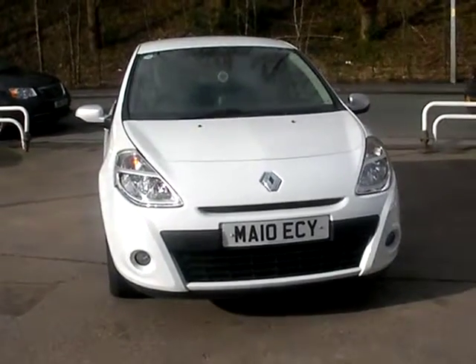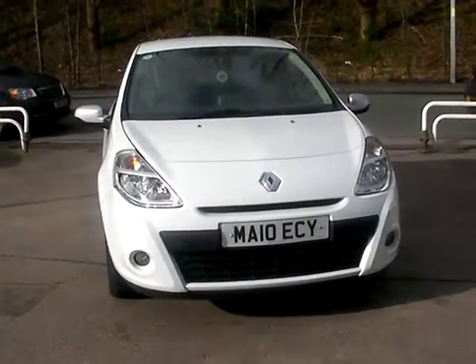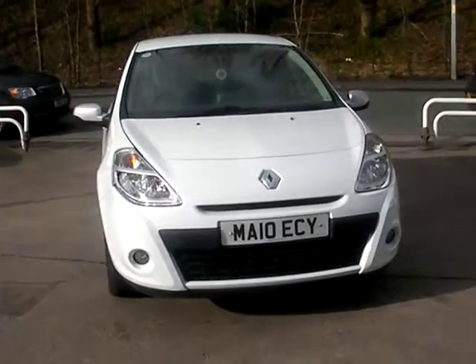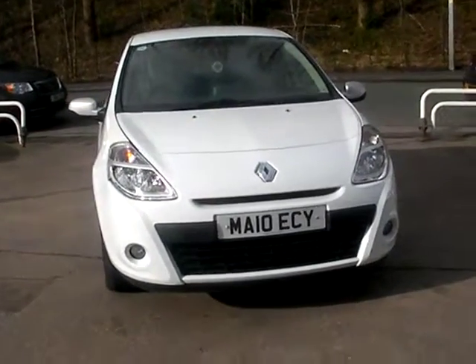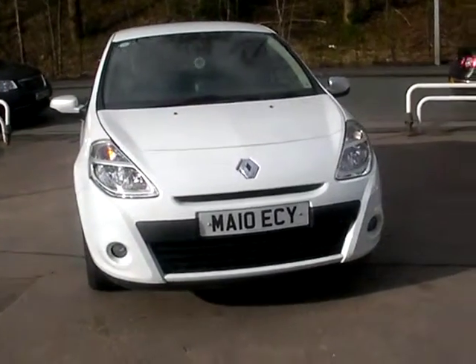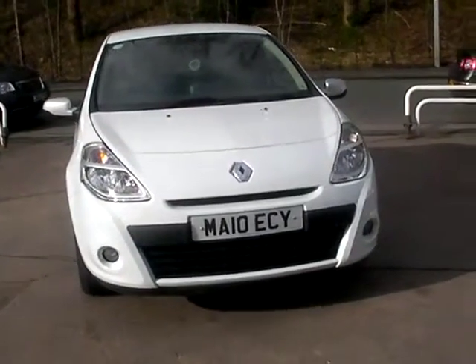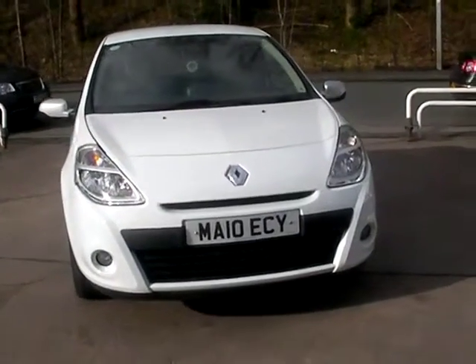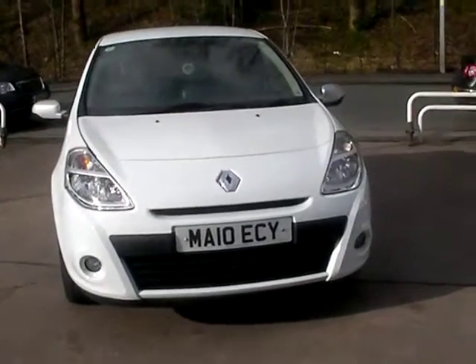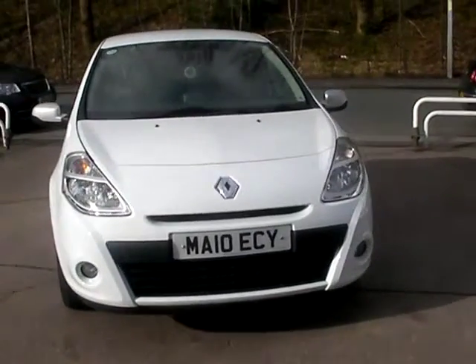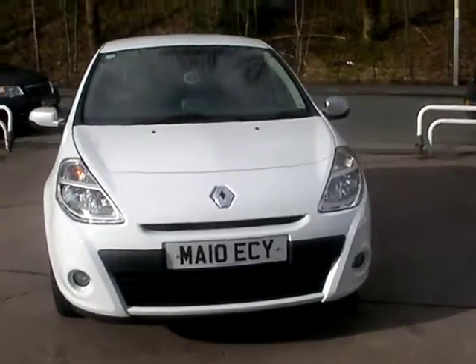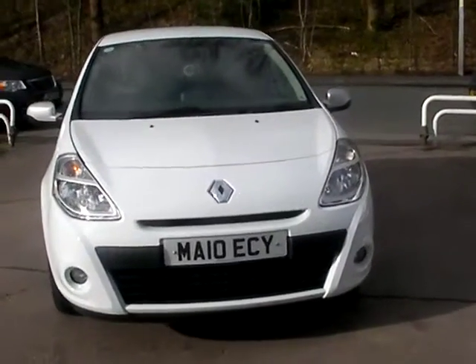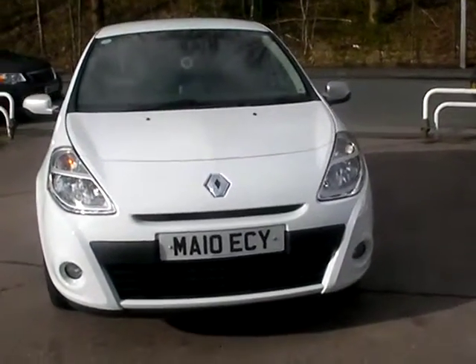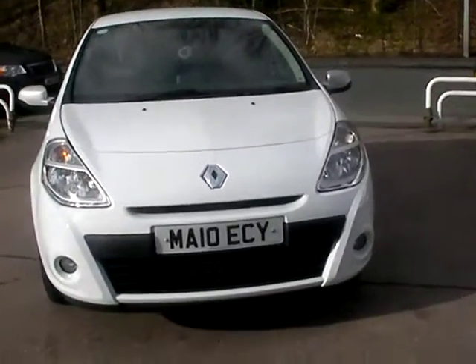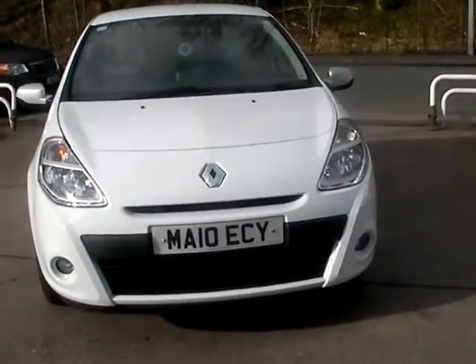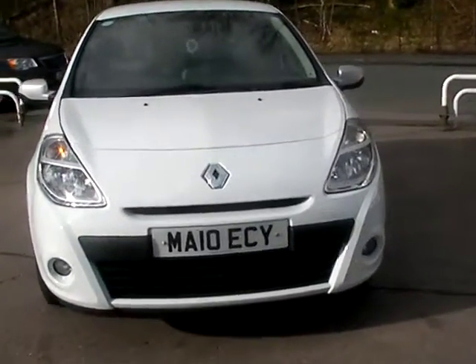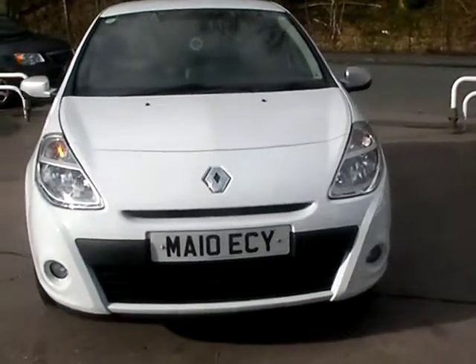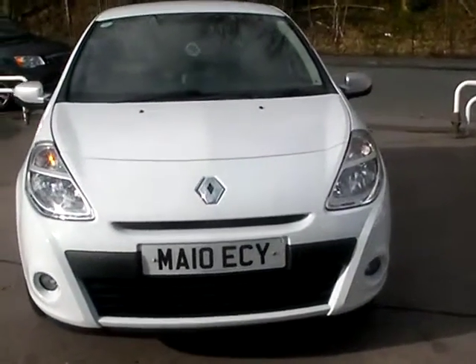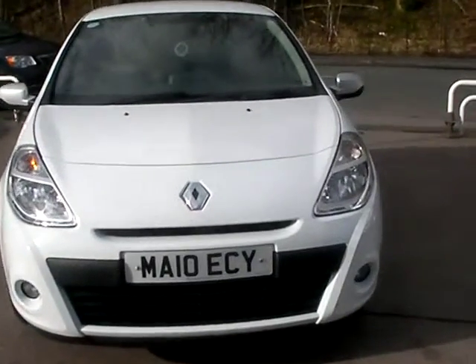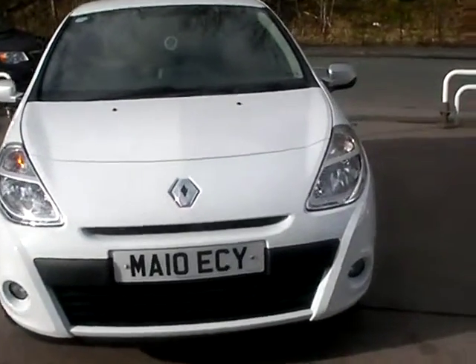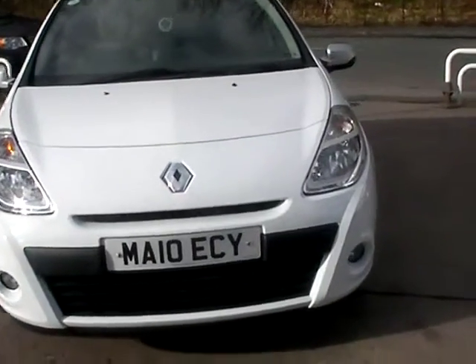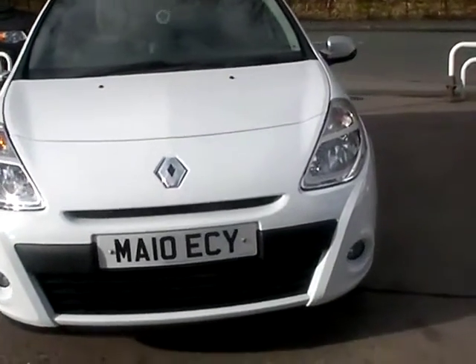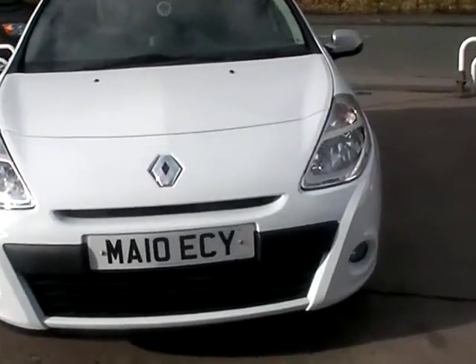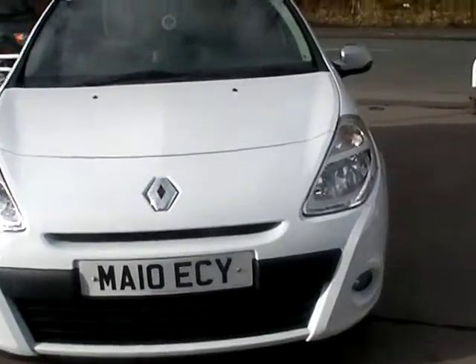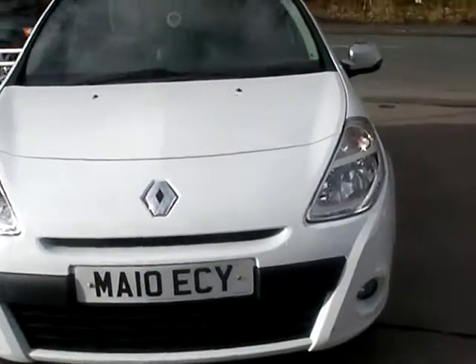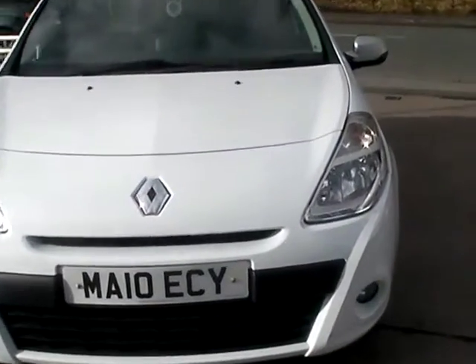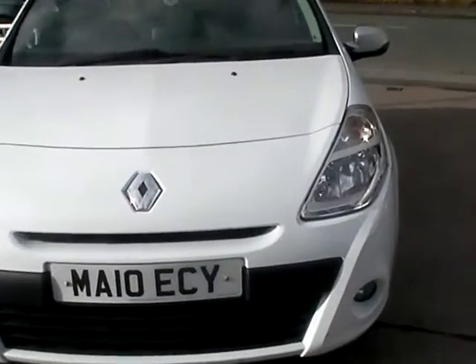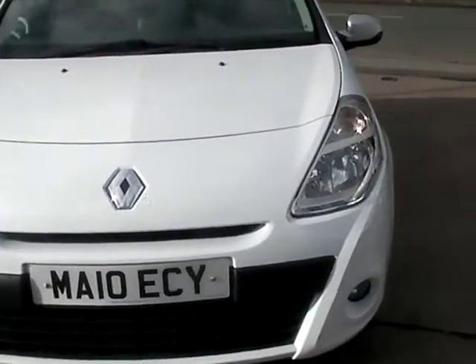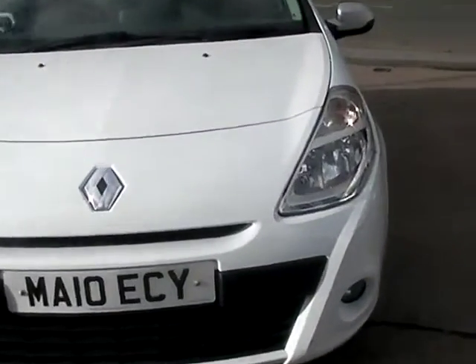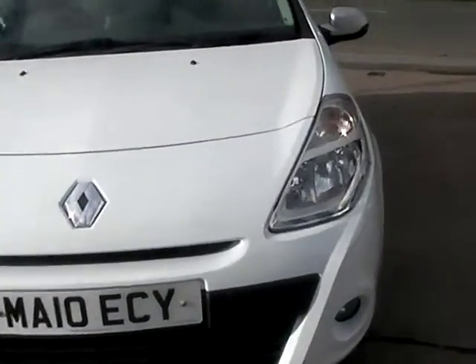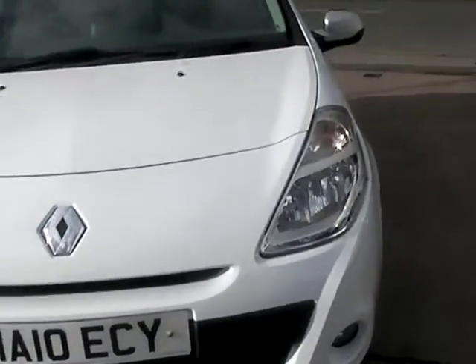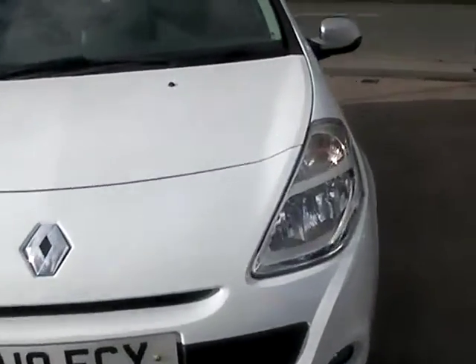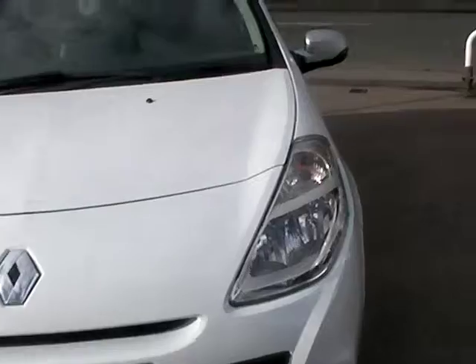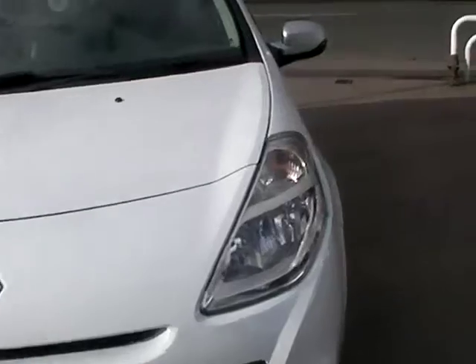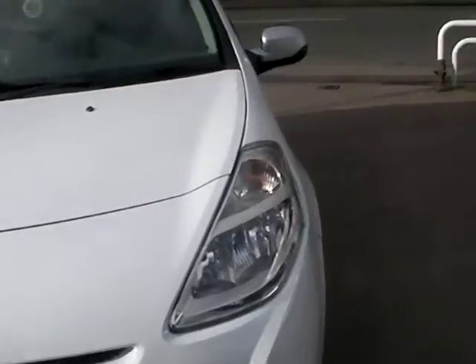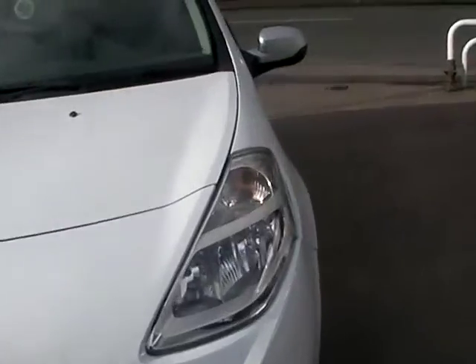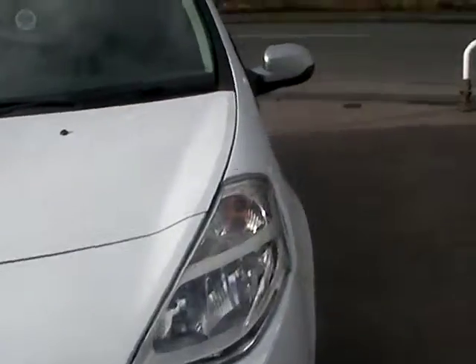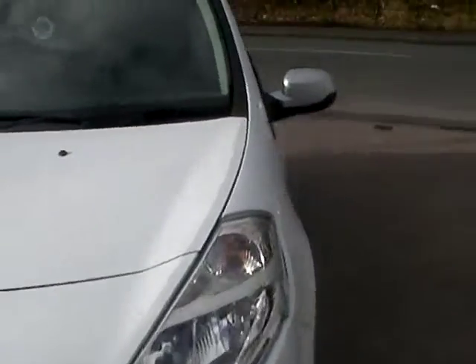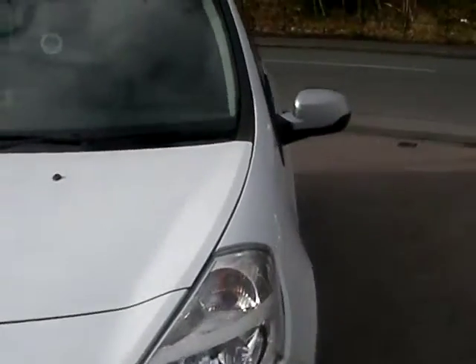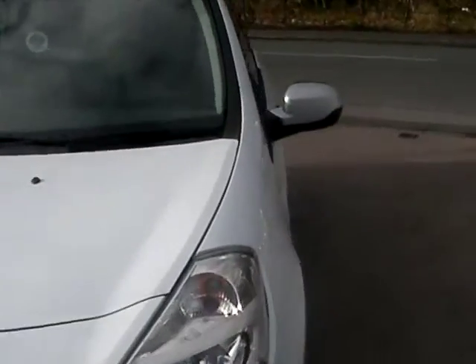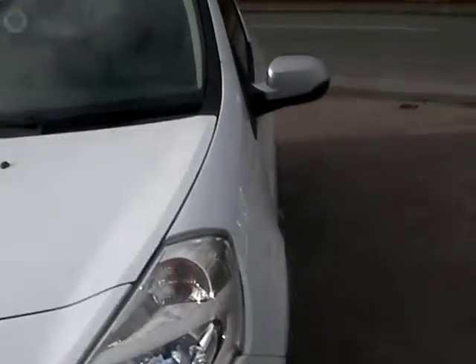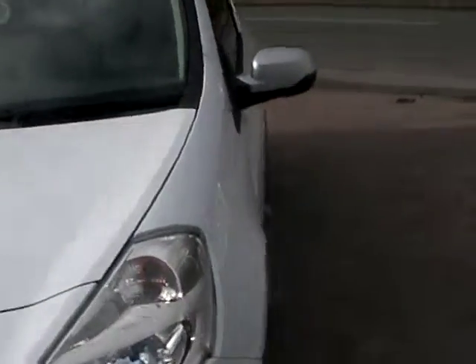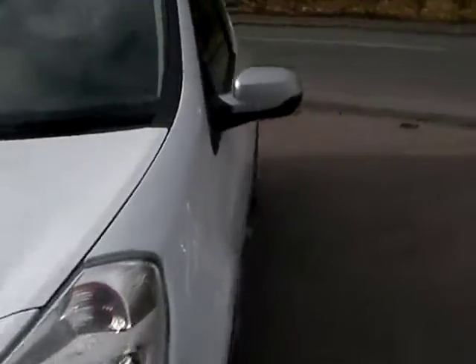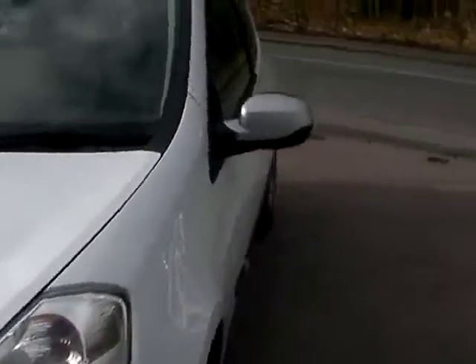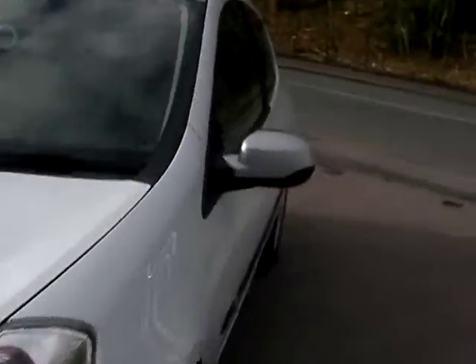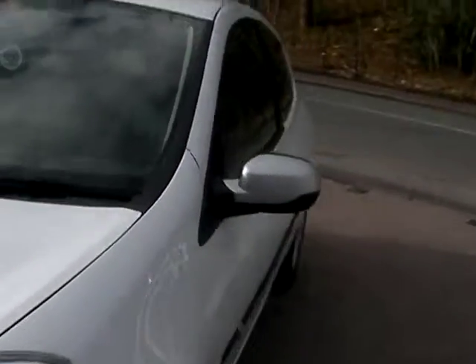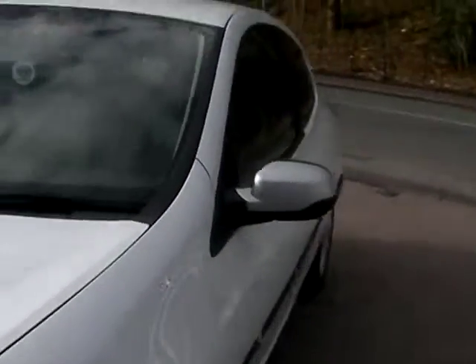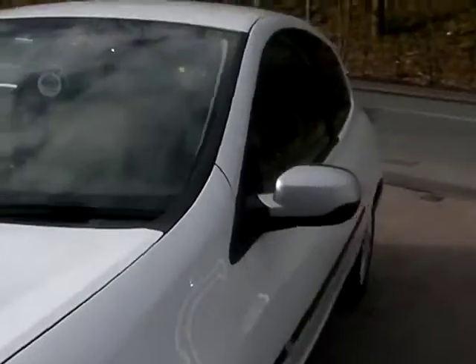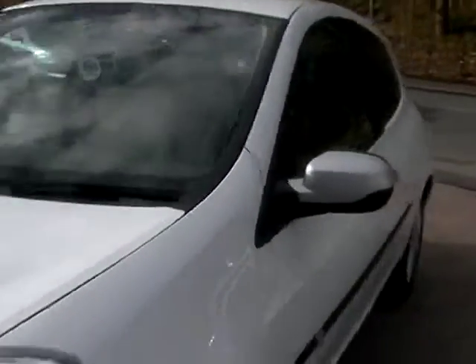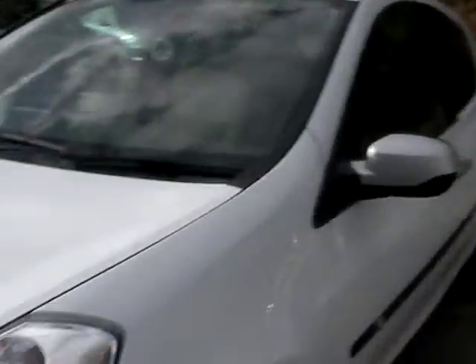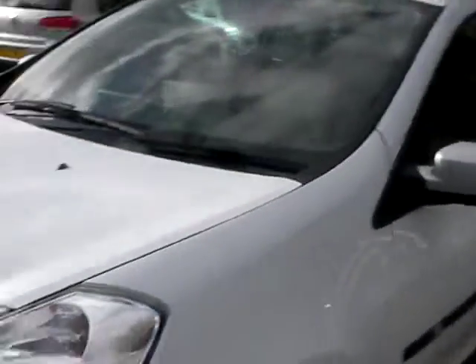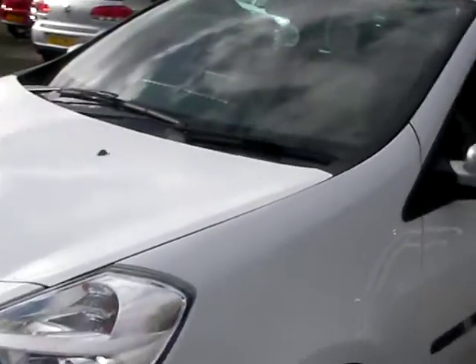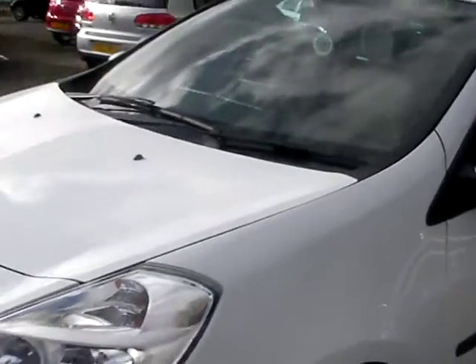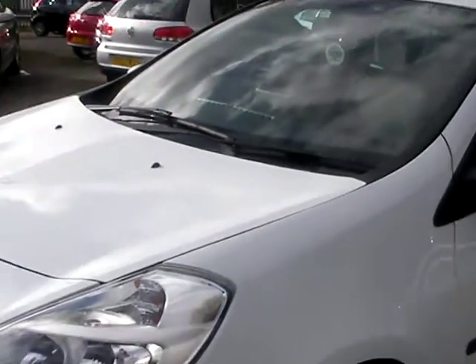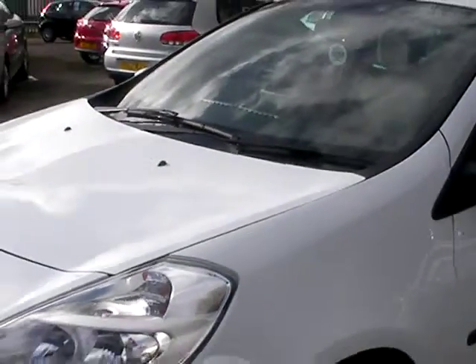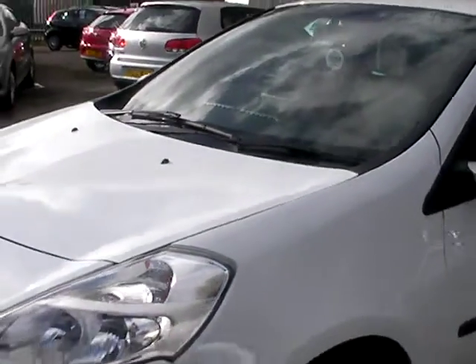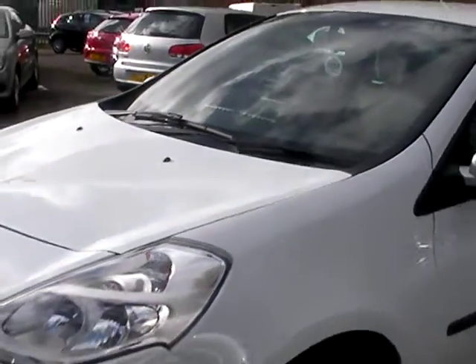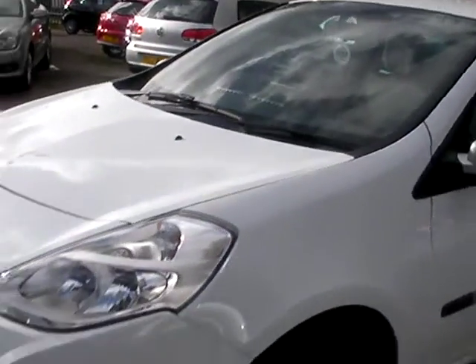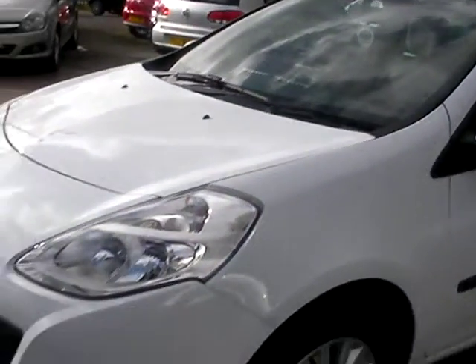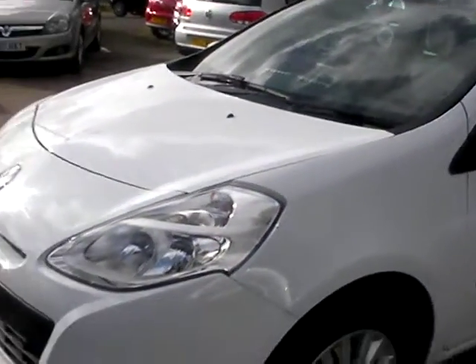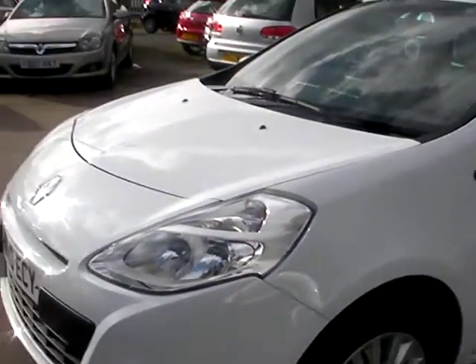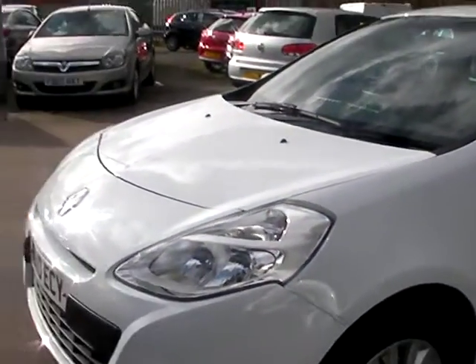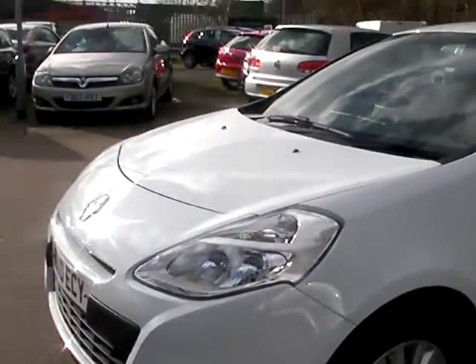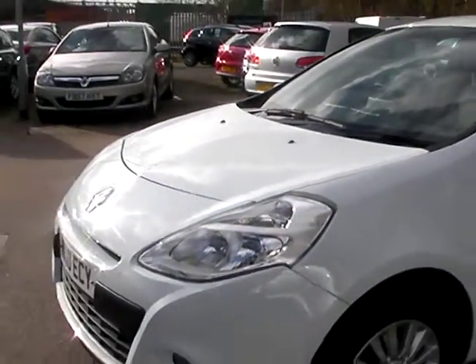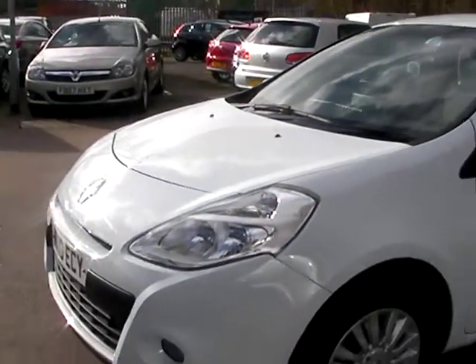Welcome to Cantilever Car Centre. Here today we have a Renault Clio i-Music, registered in 2010, on a private plate.